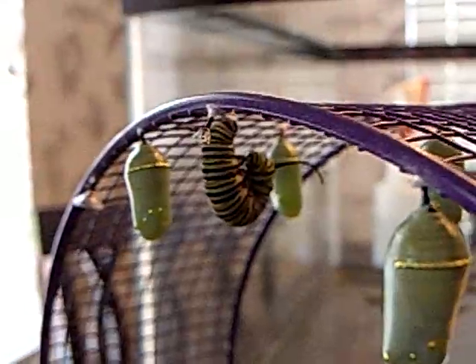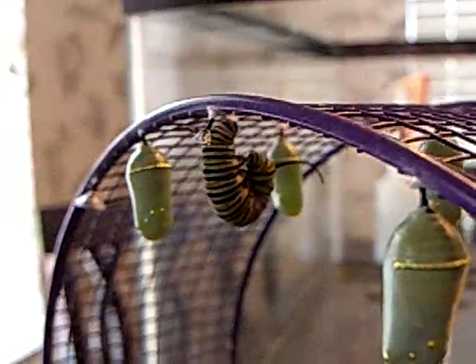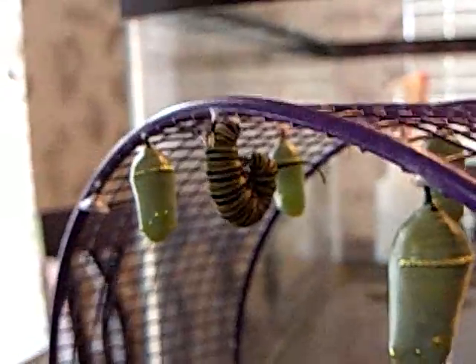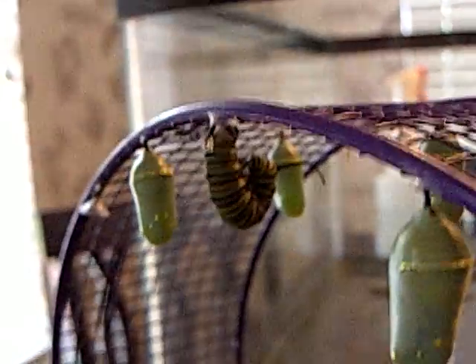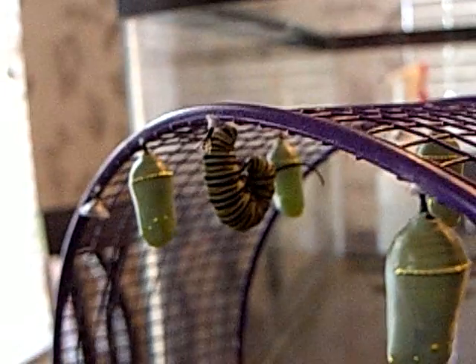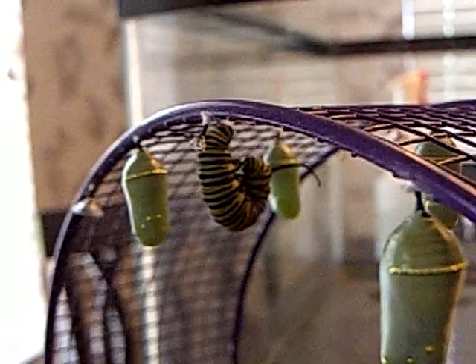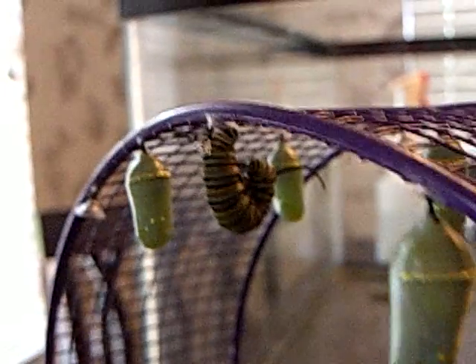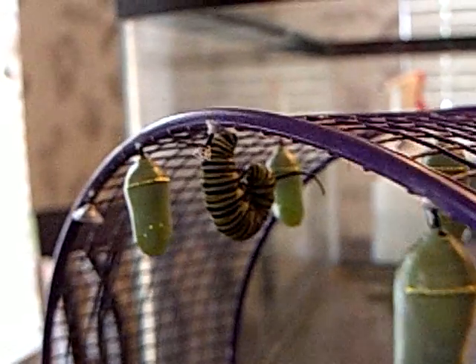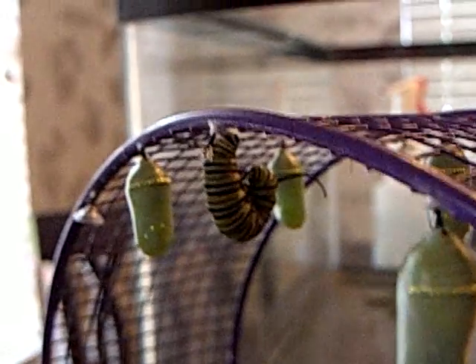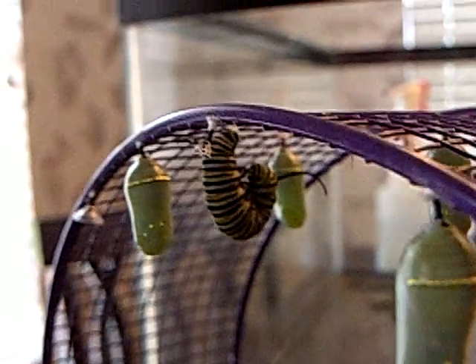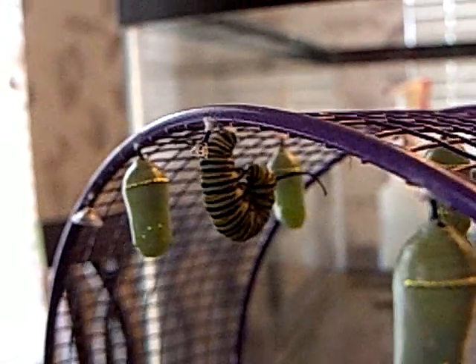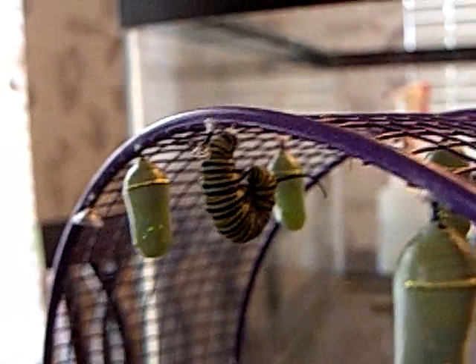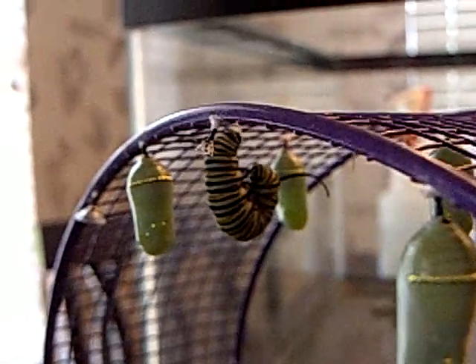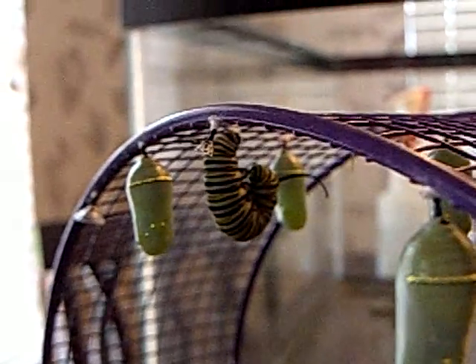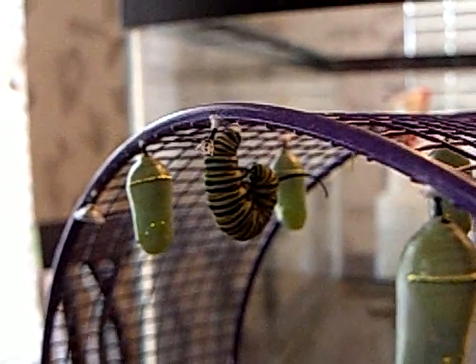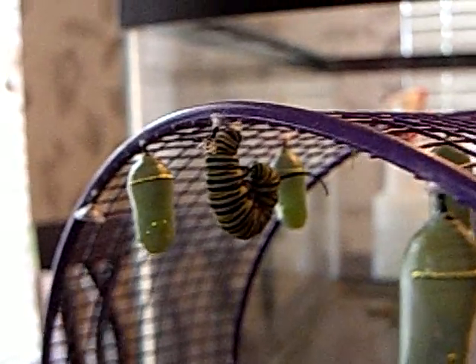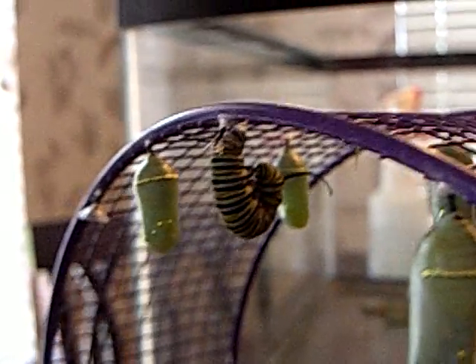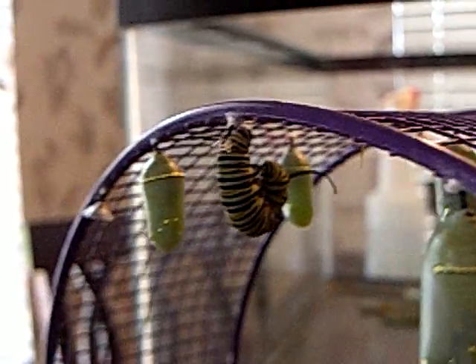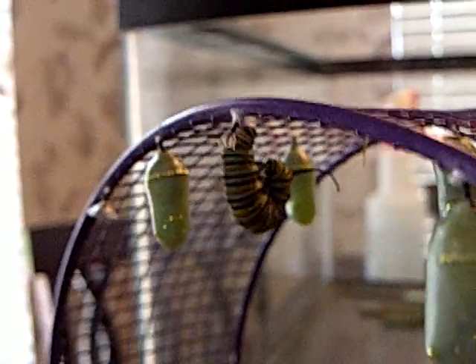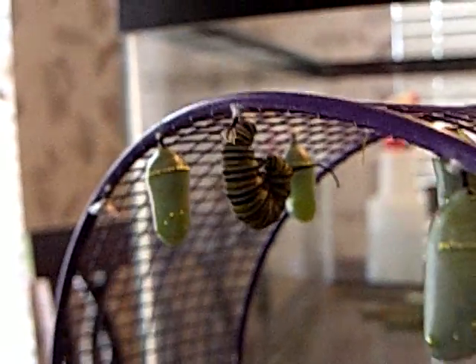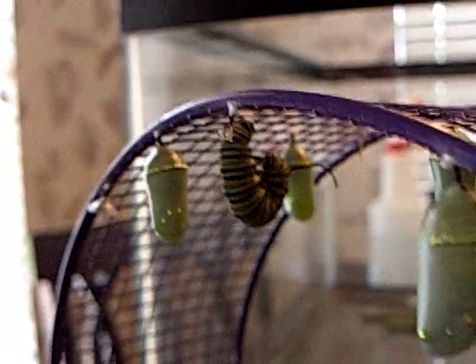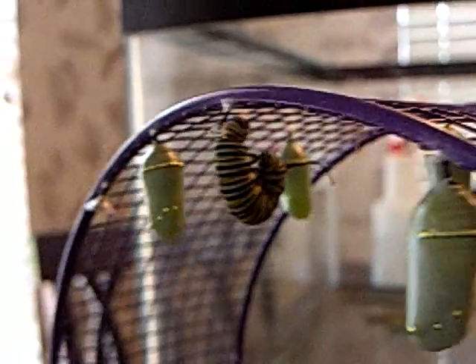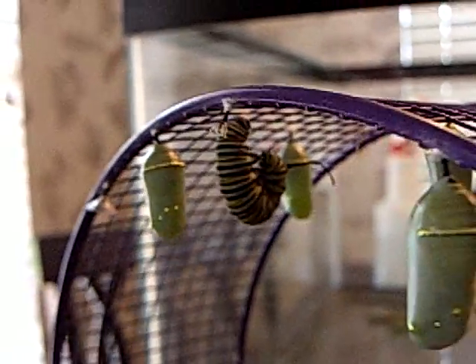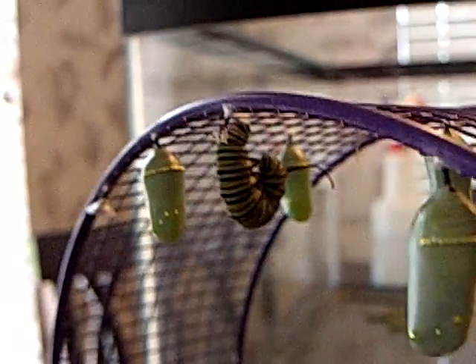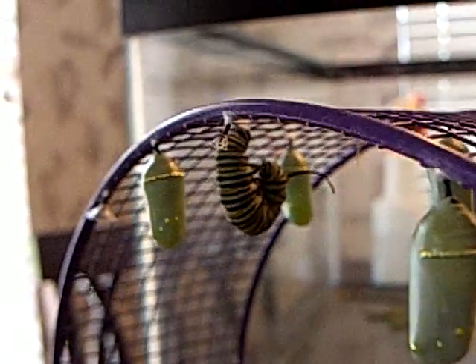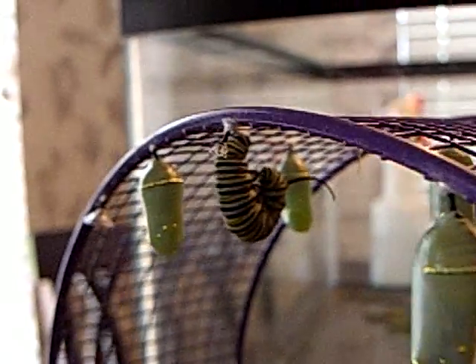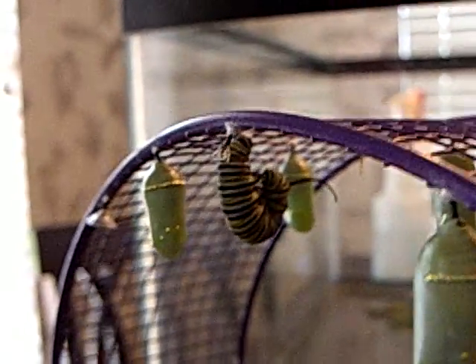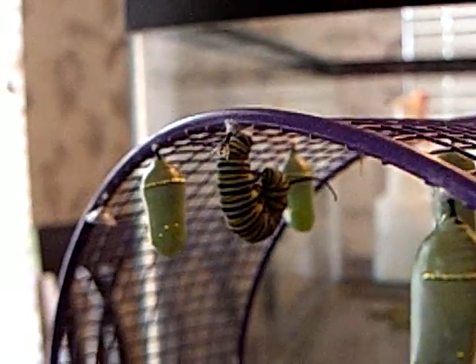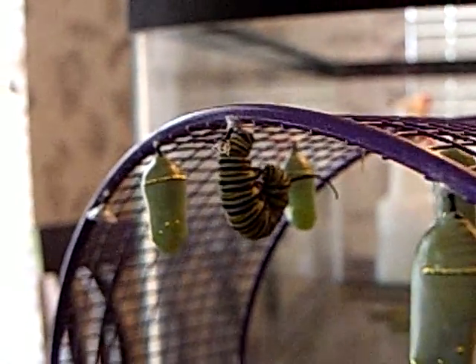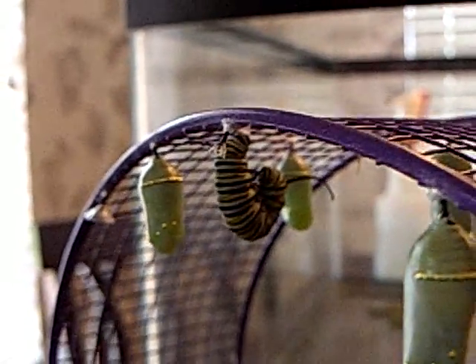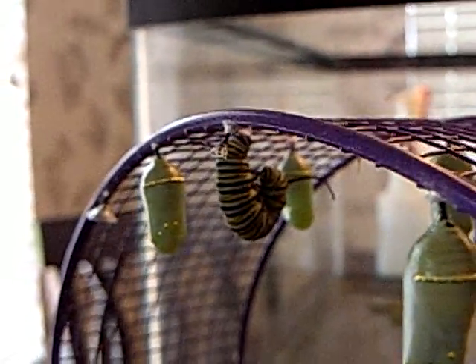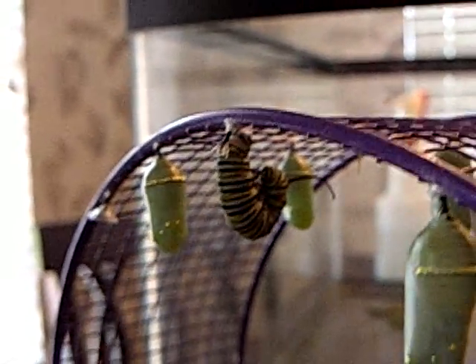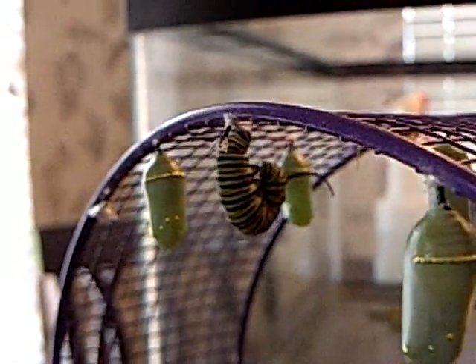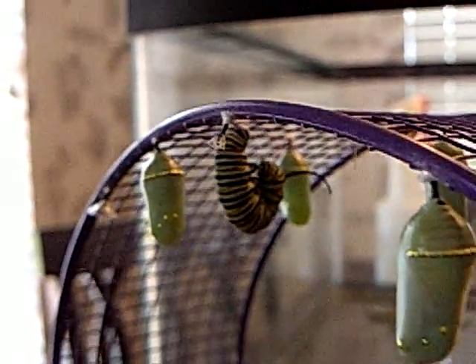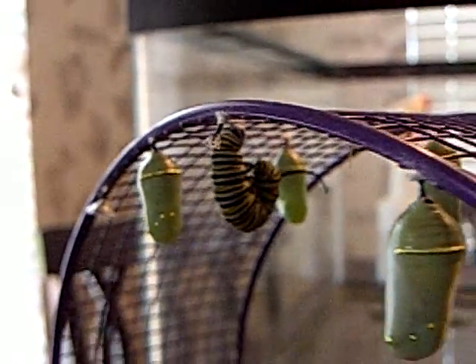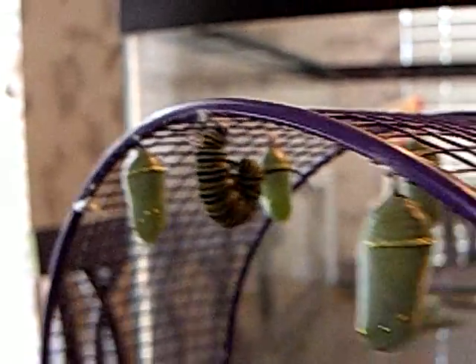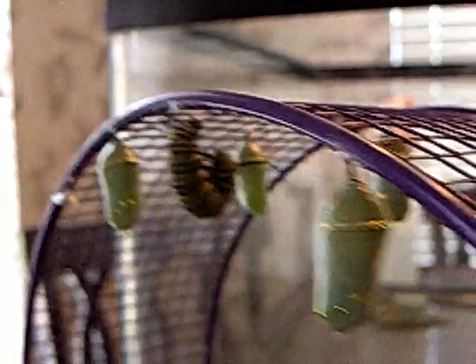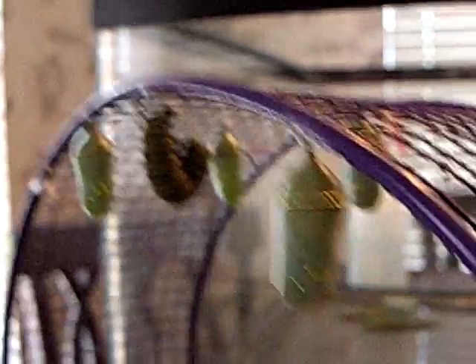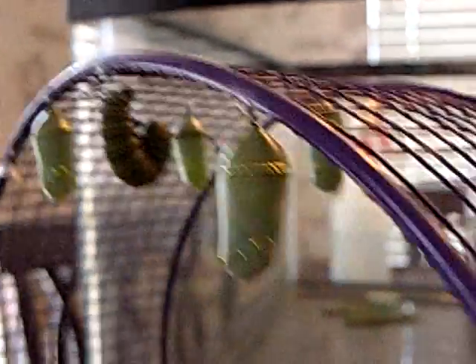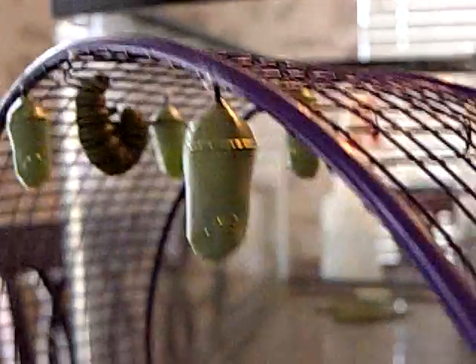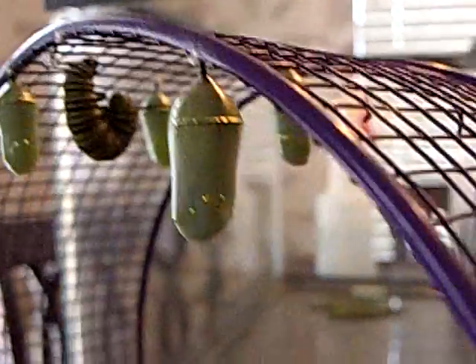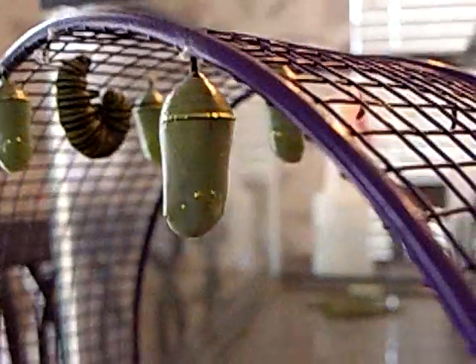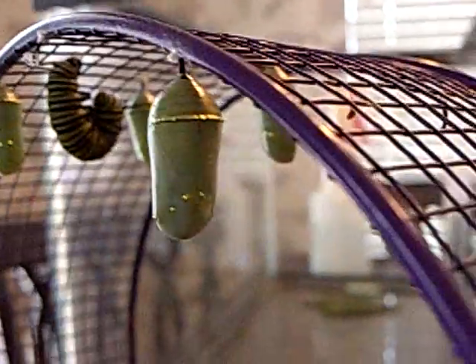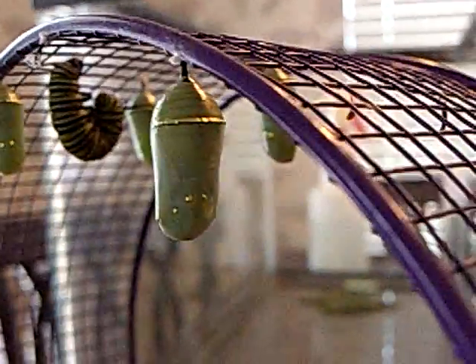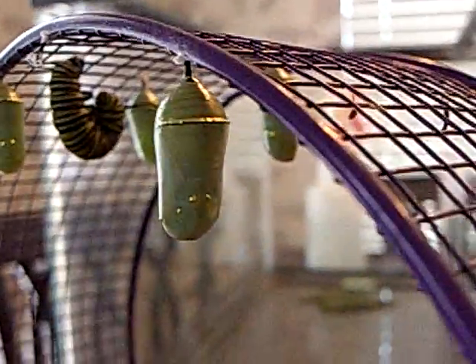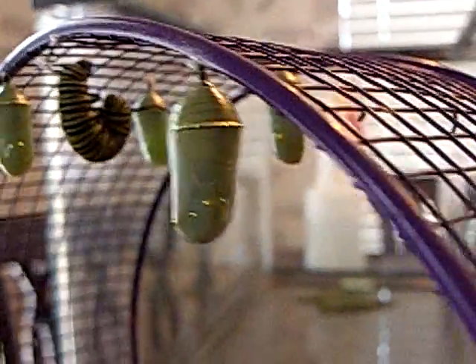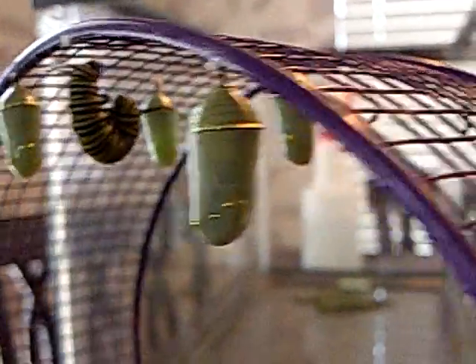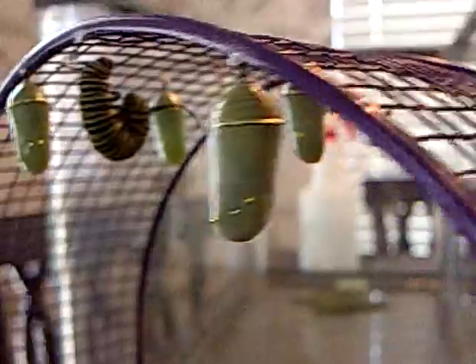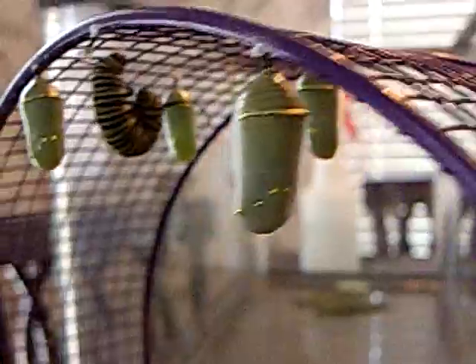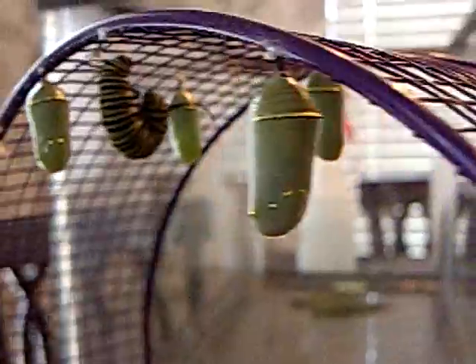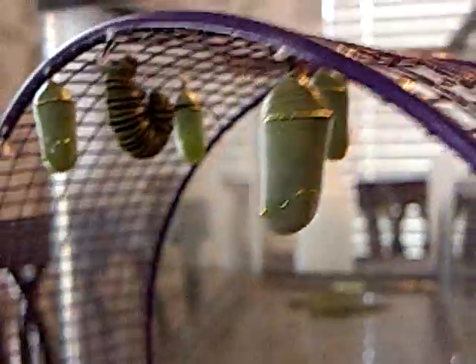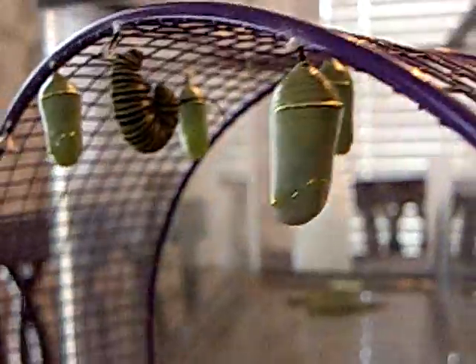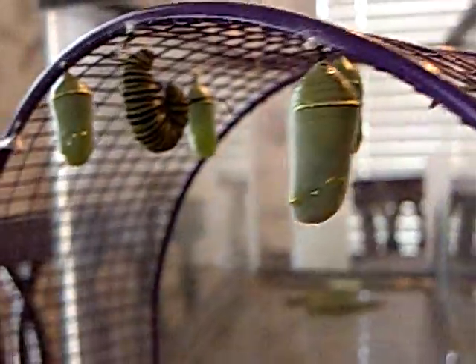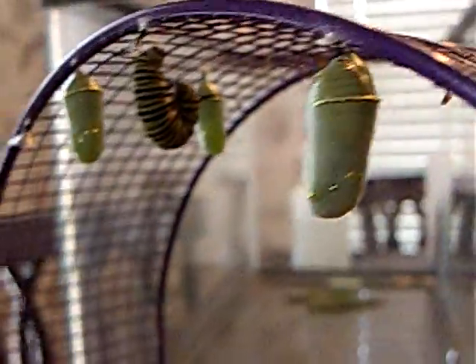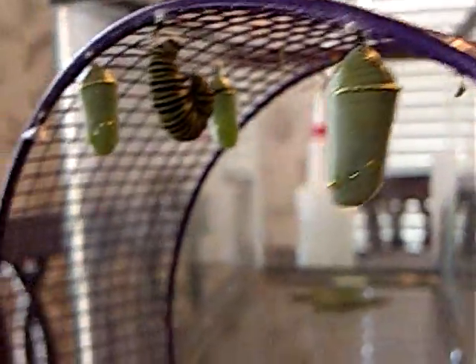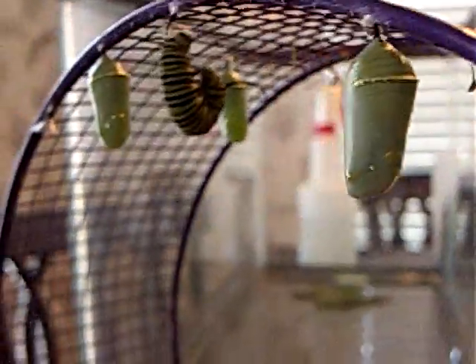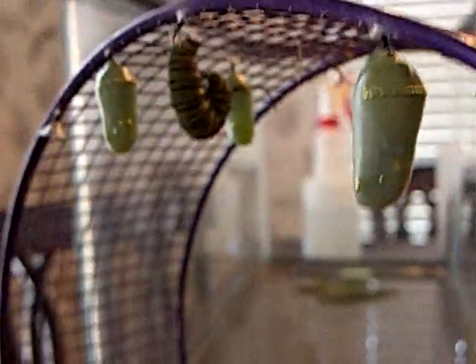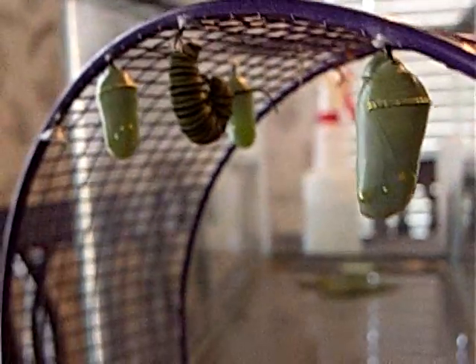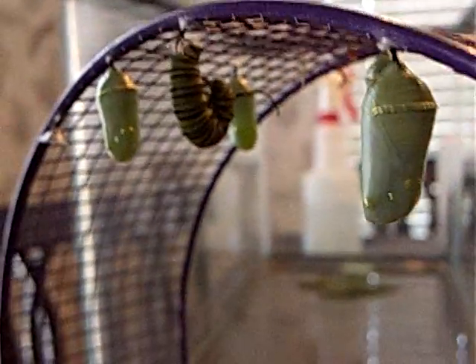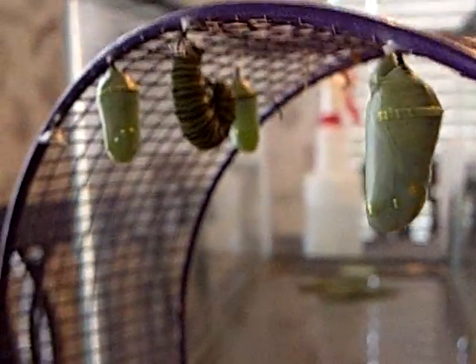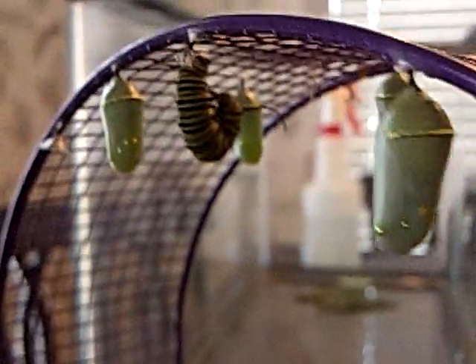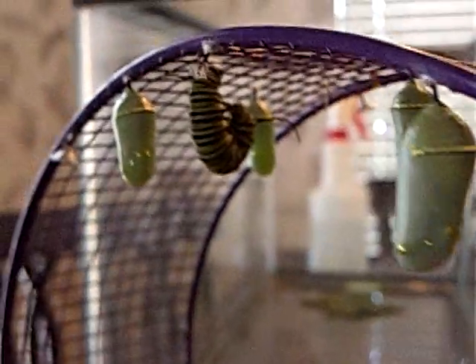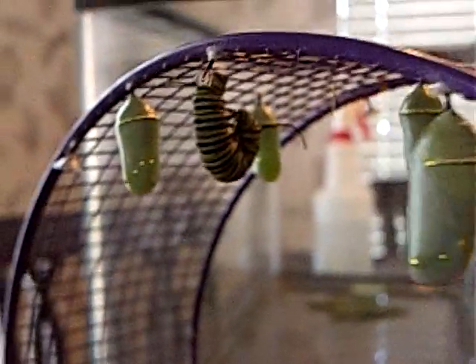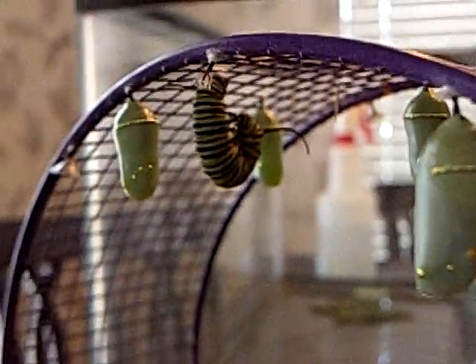All right, so we bring them inside, and this is a little hamster wheel right here, but it works out real good for them, because they like to climb up to the top.